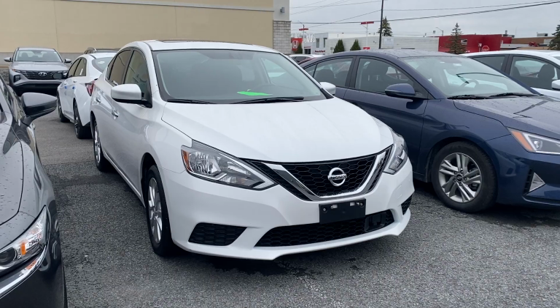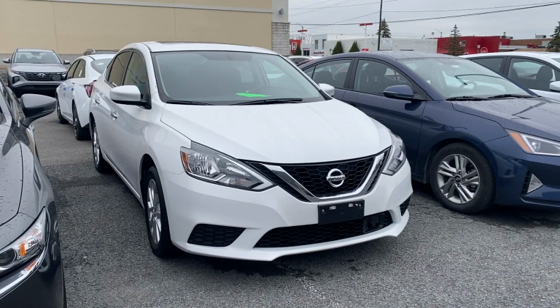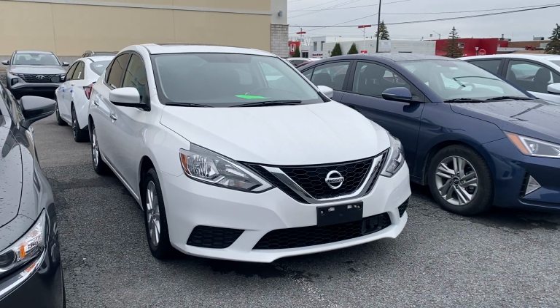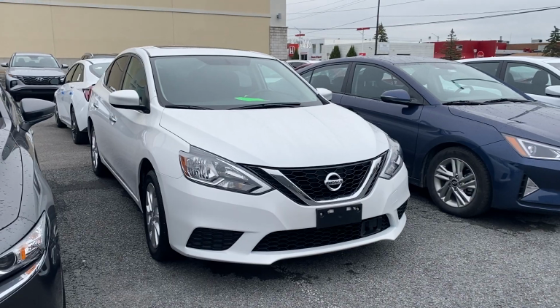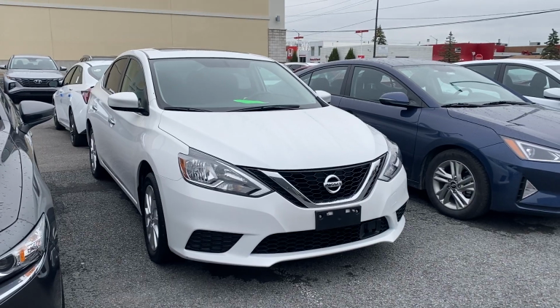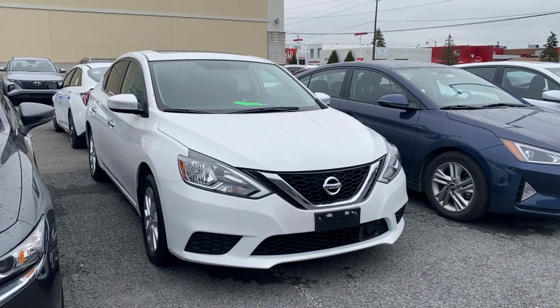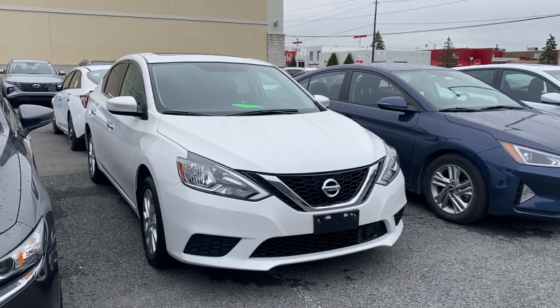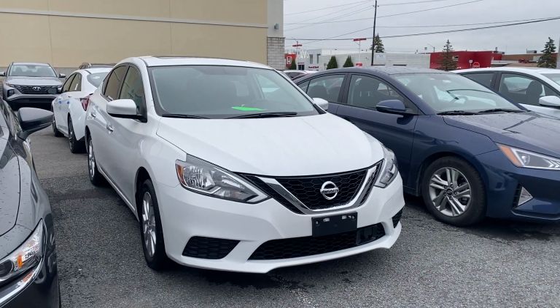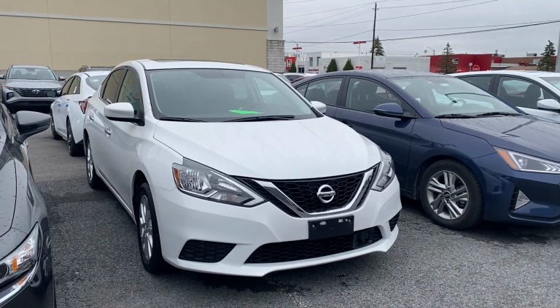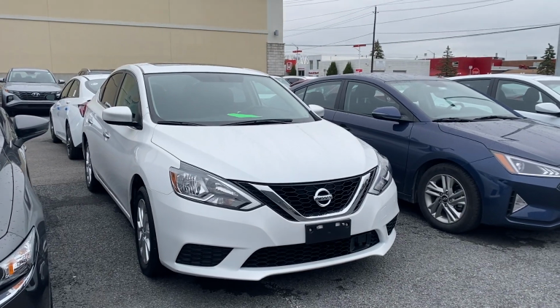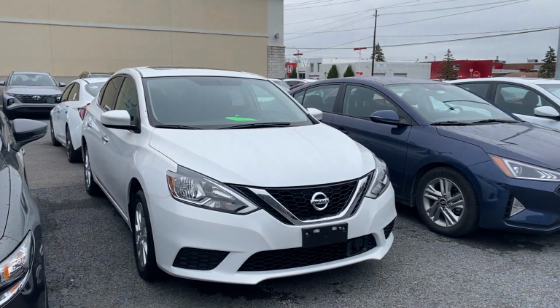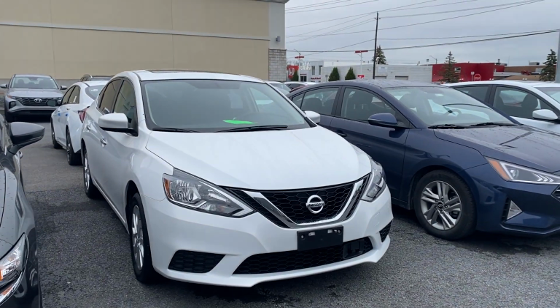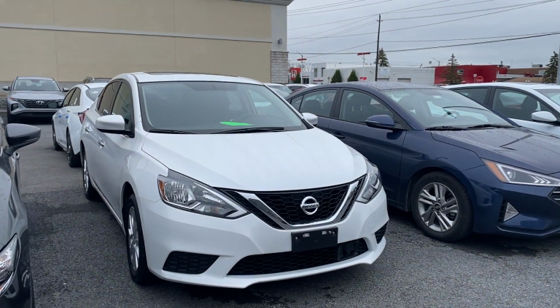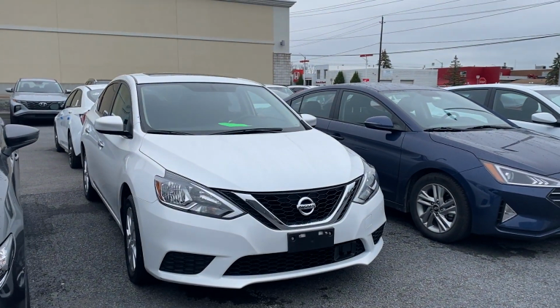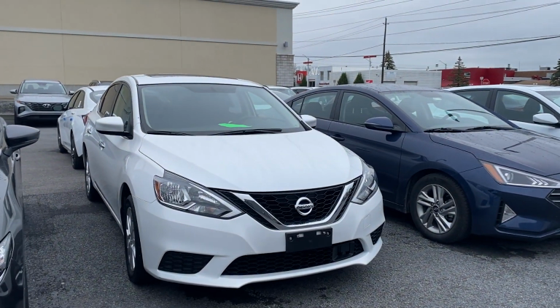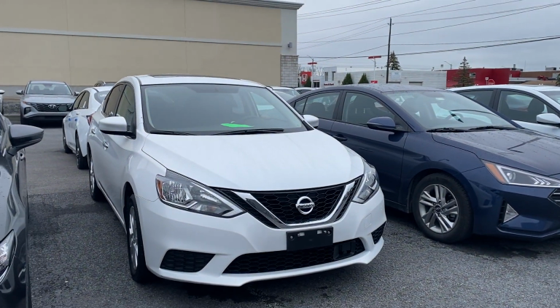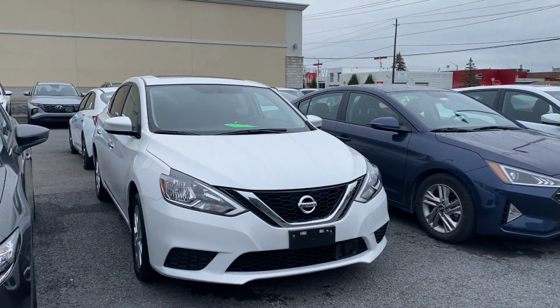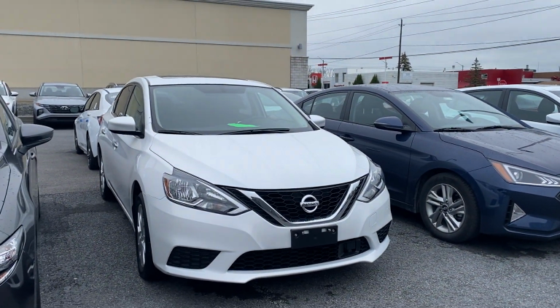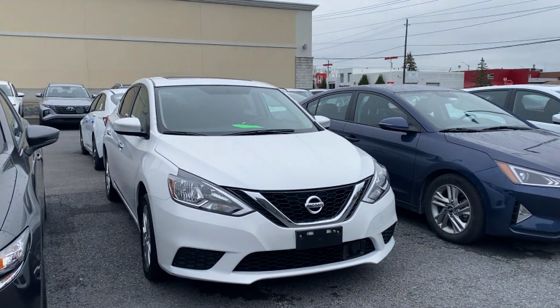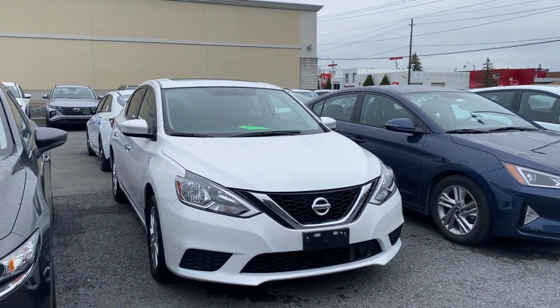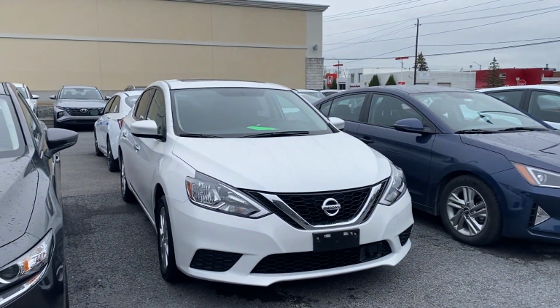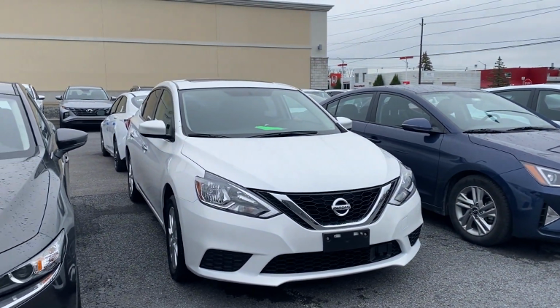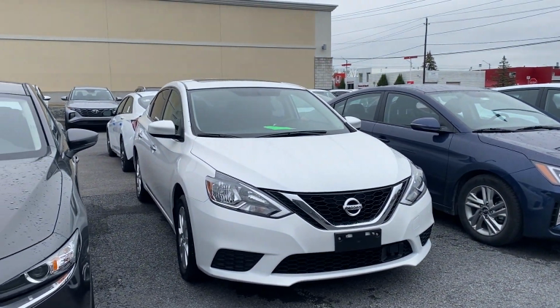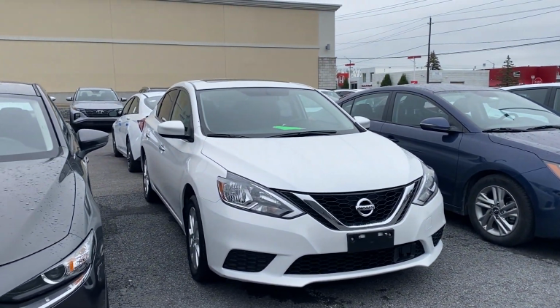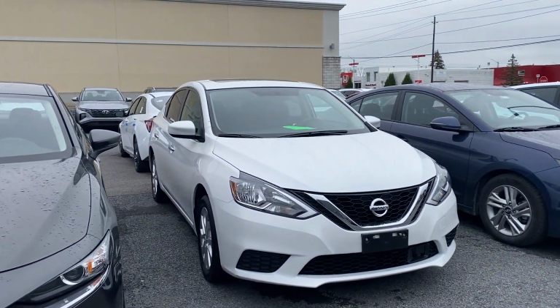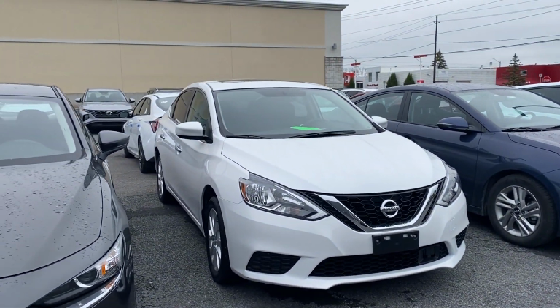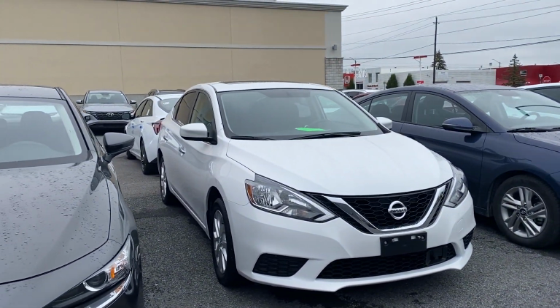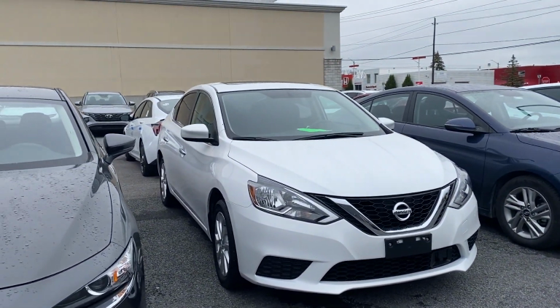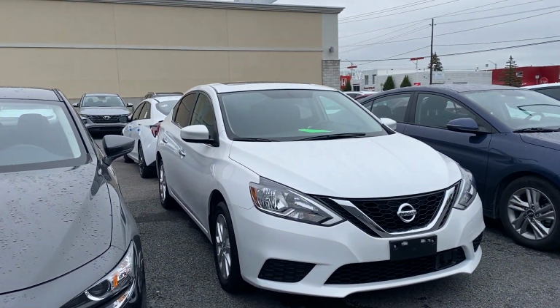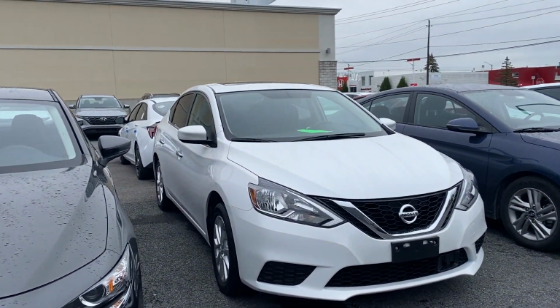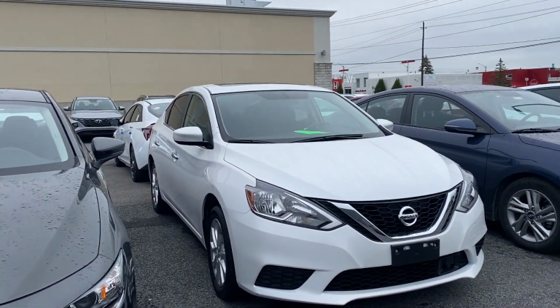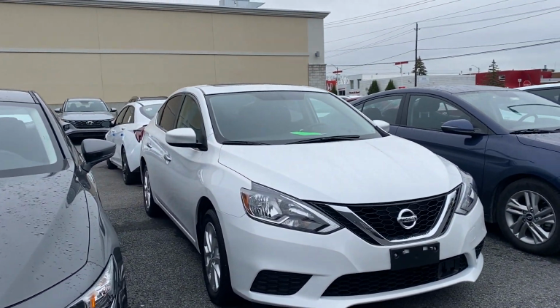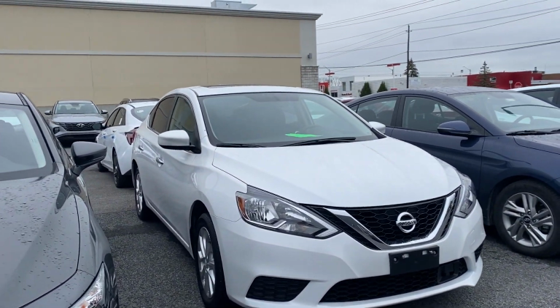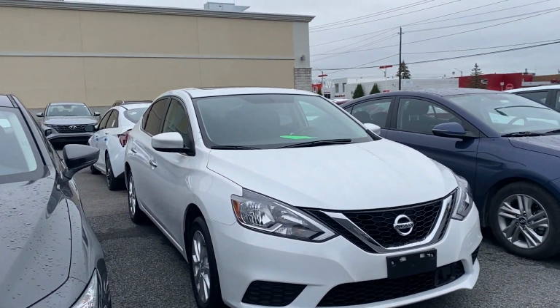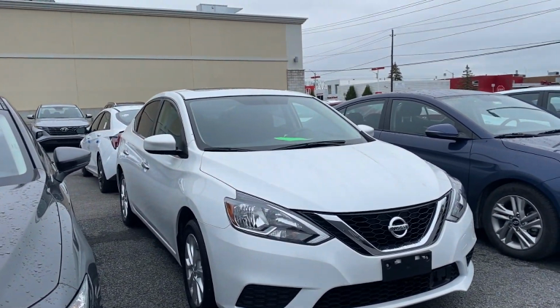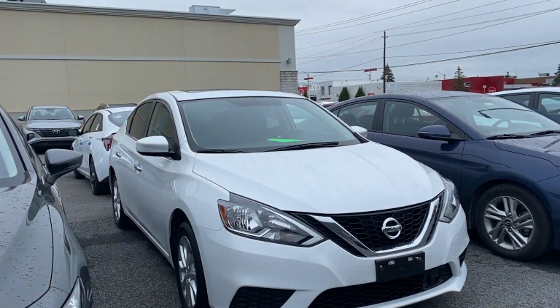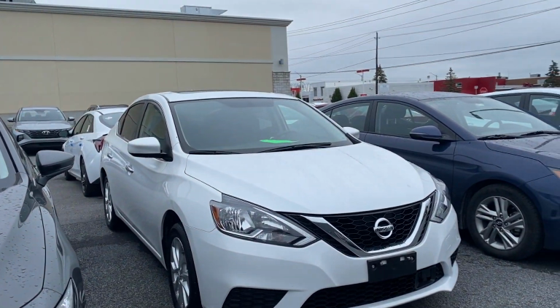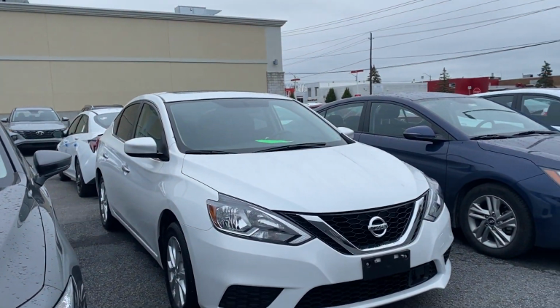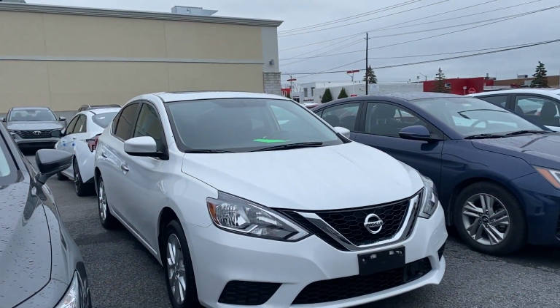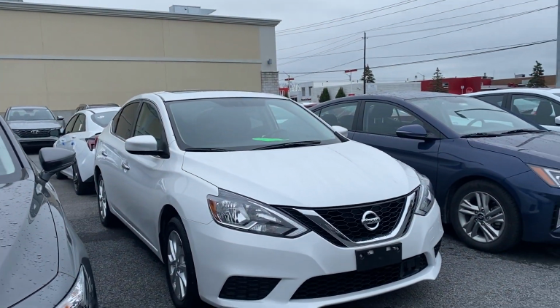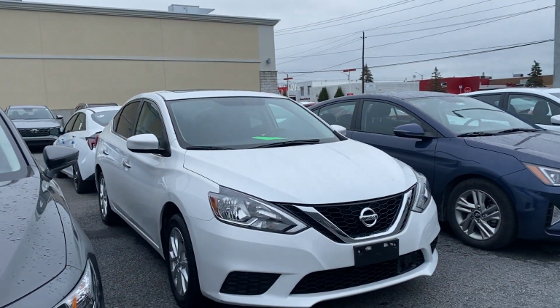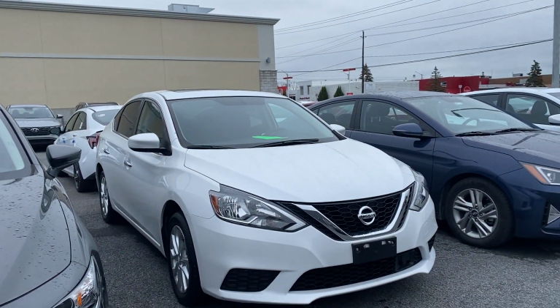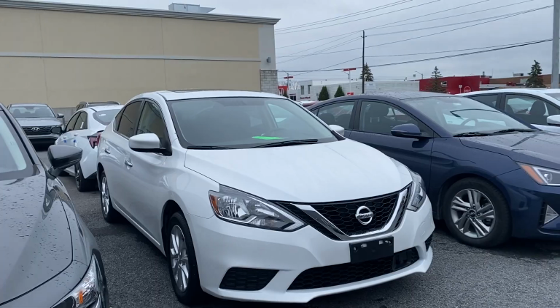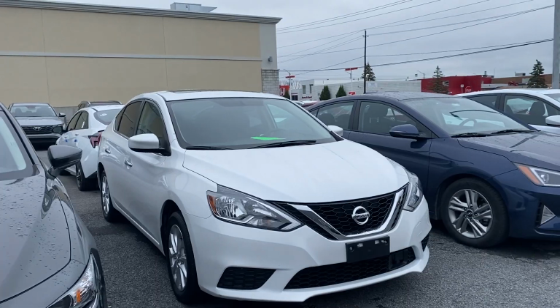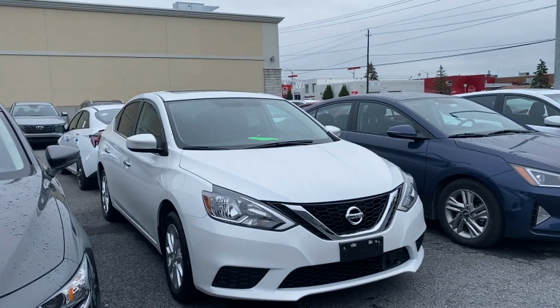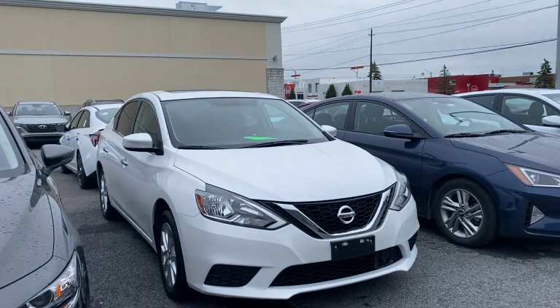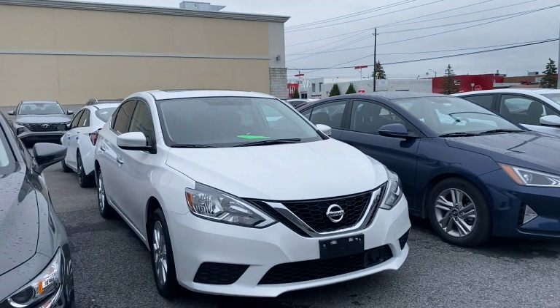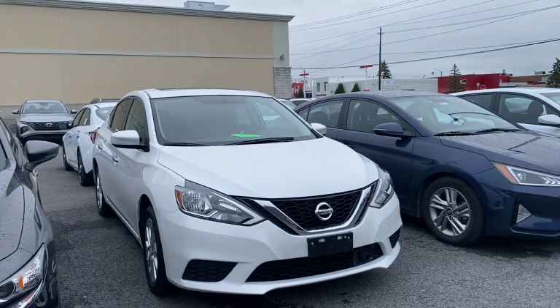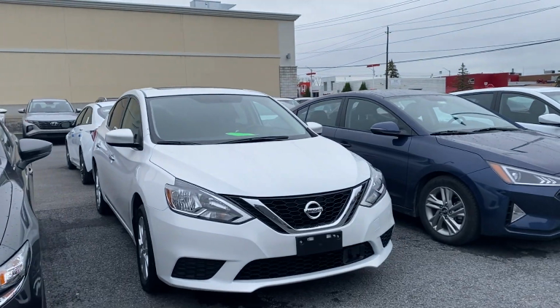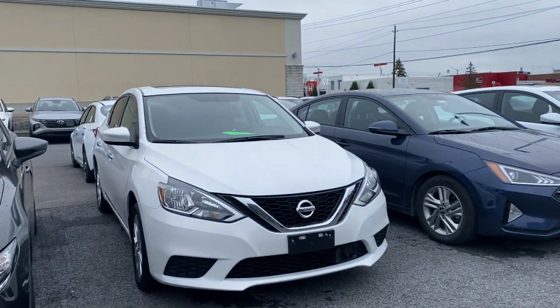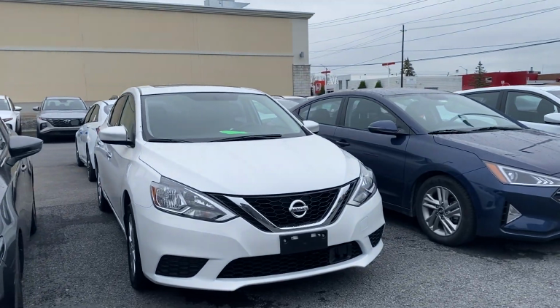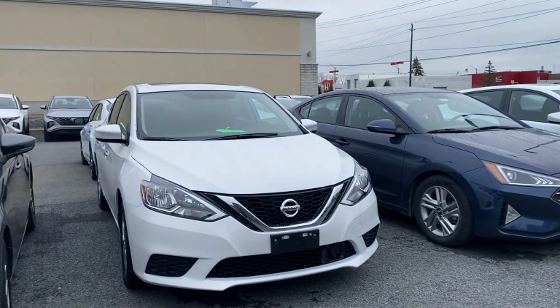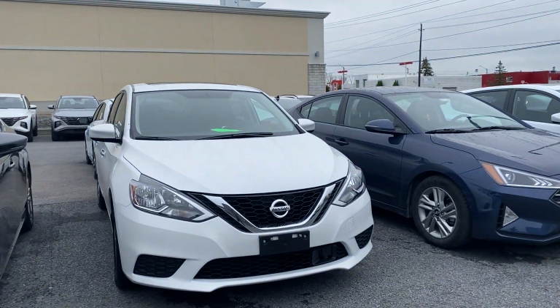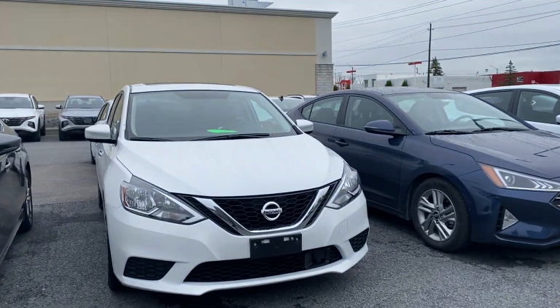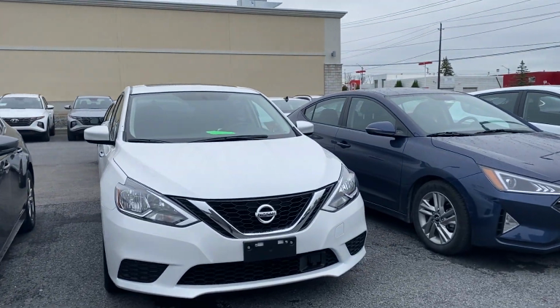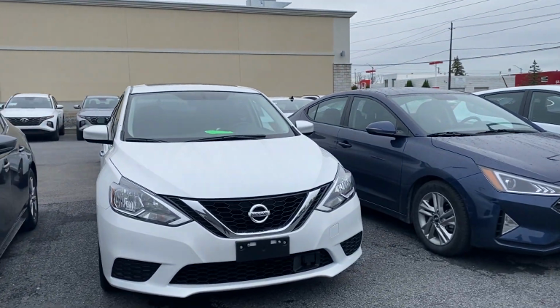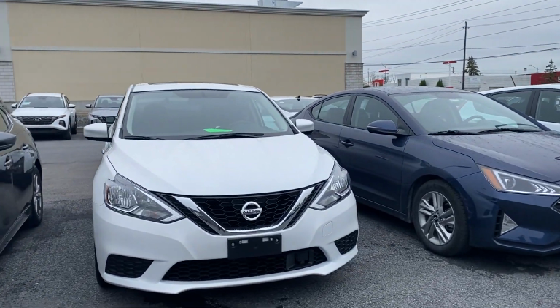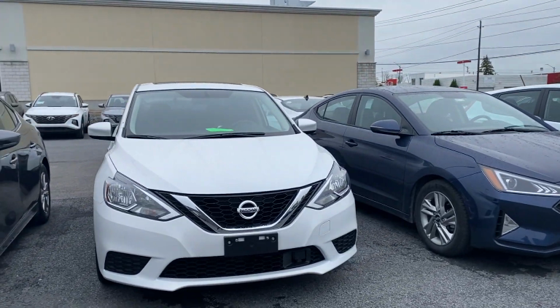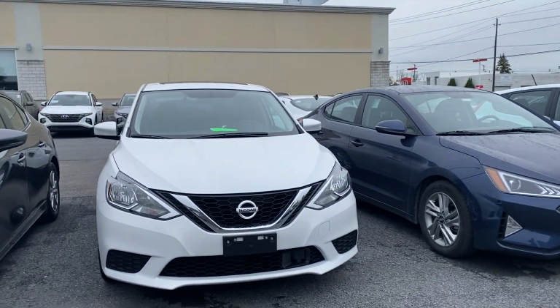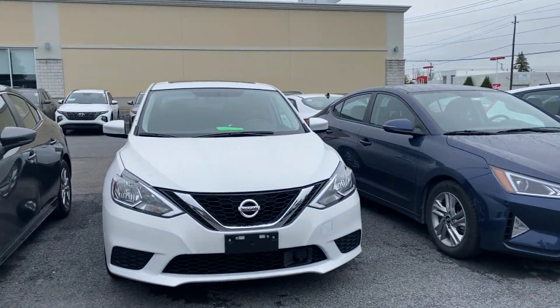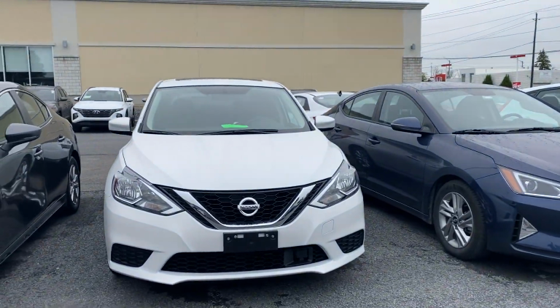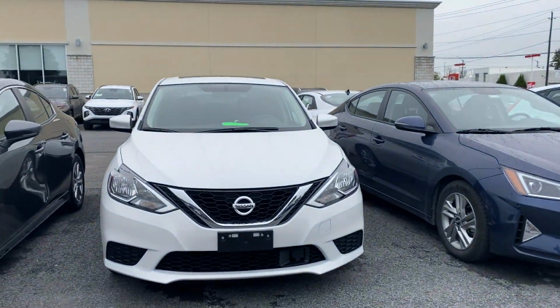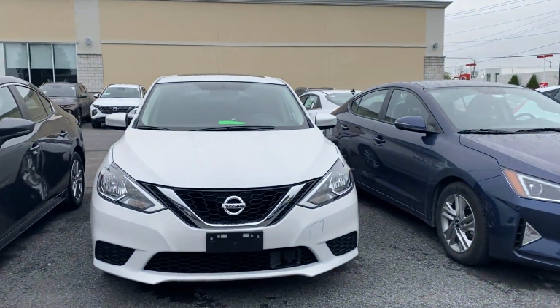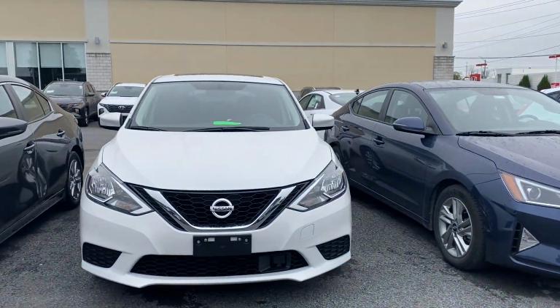Hey everyone, welcome back to Seaway Hyundai's virtual showroom. We have another beautiful unit to show you here. It's a 2018 Nissan Sentra. Vehicle's in great condition.